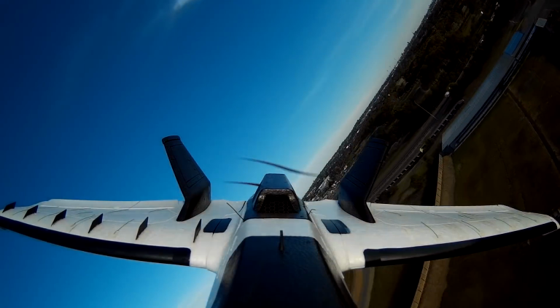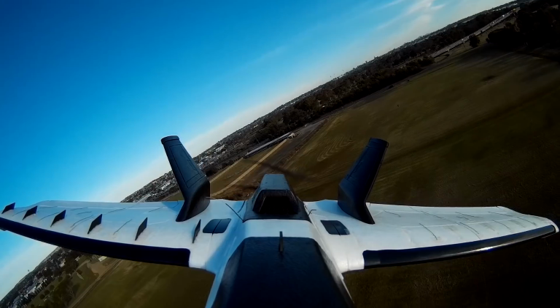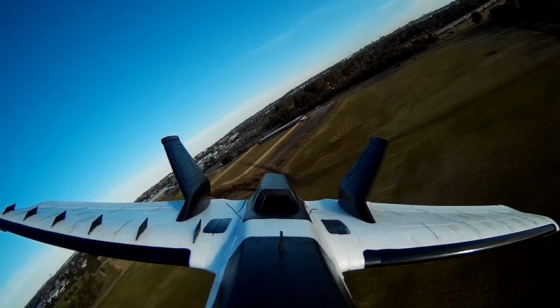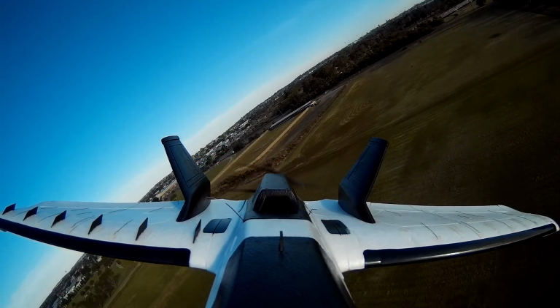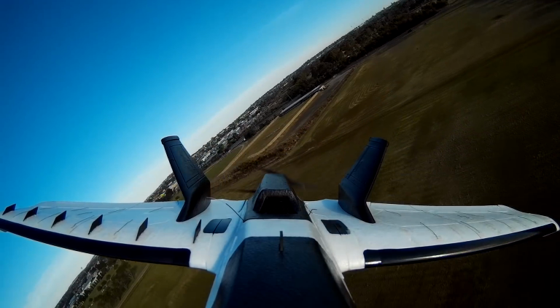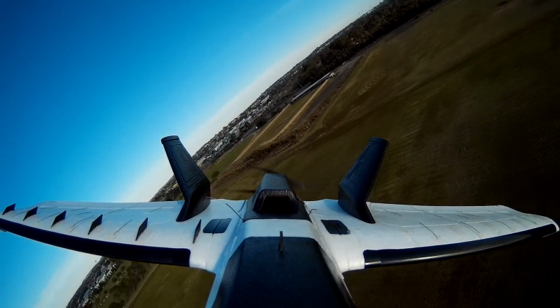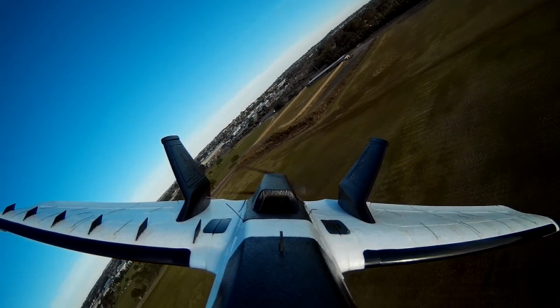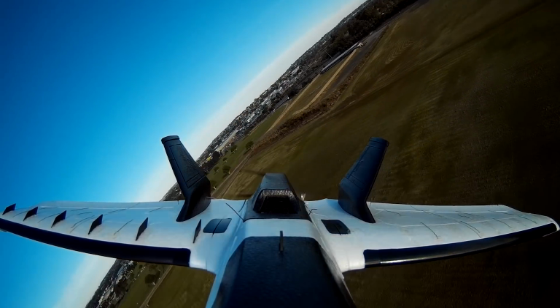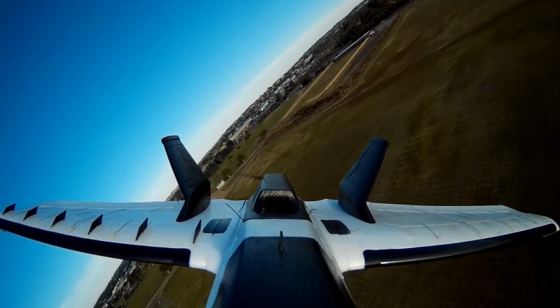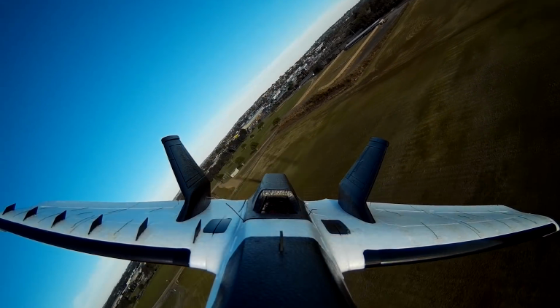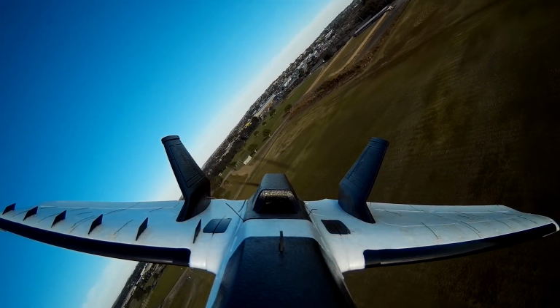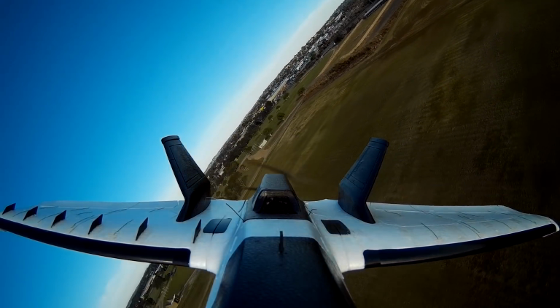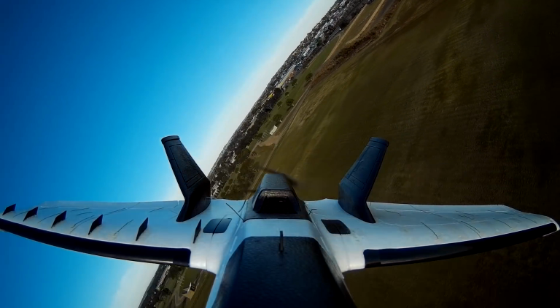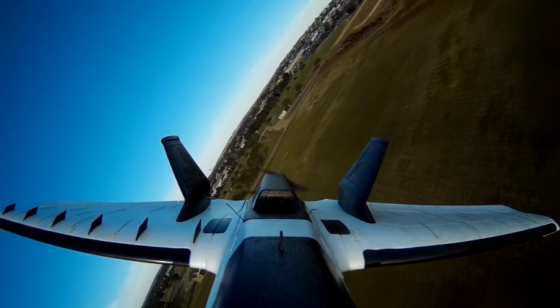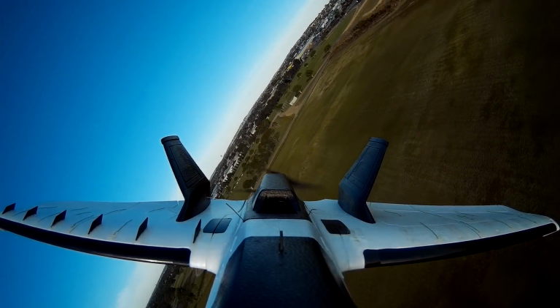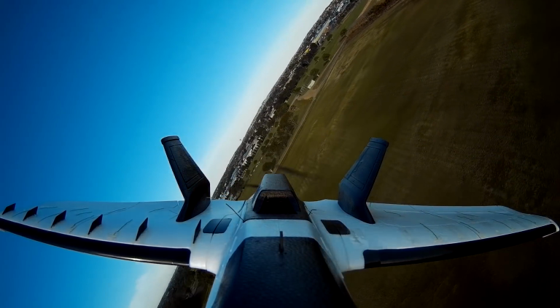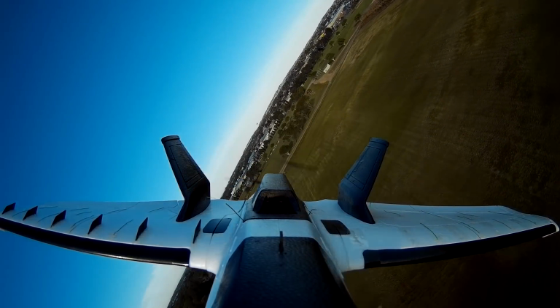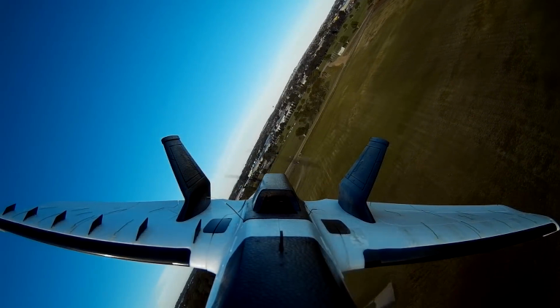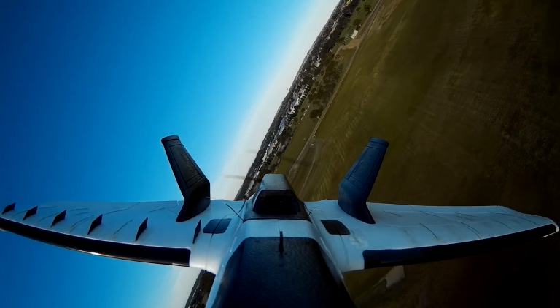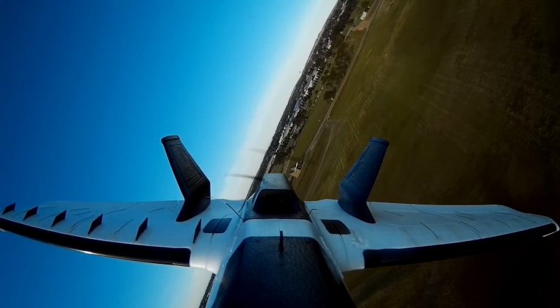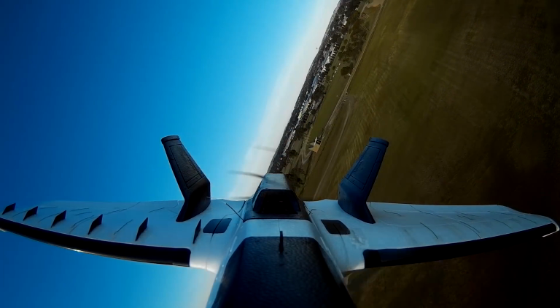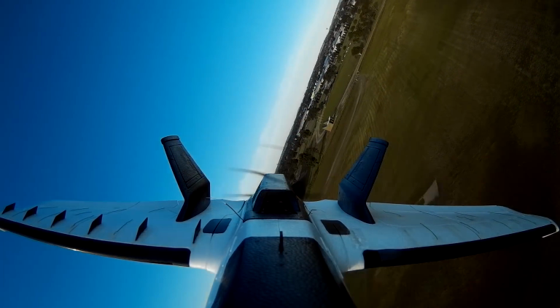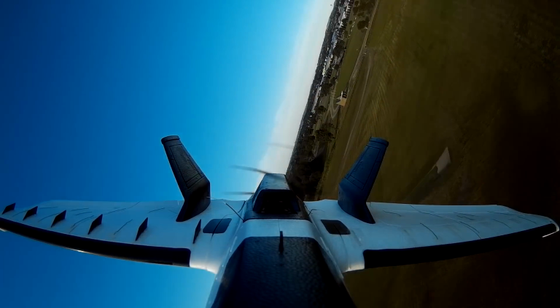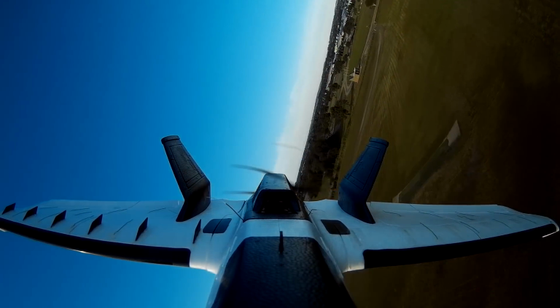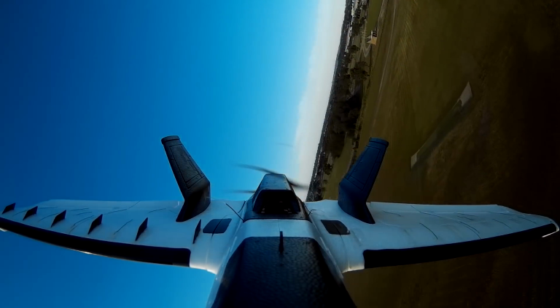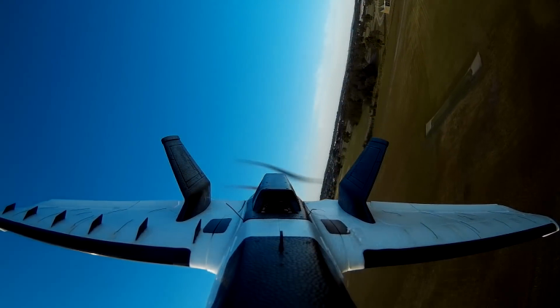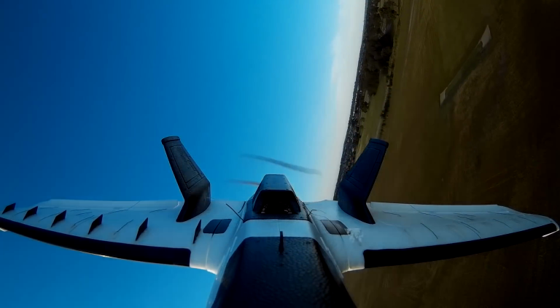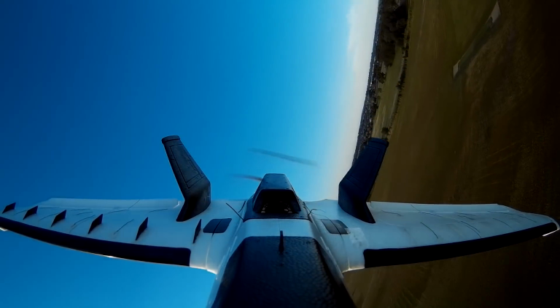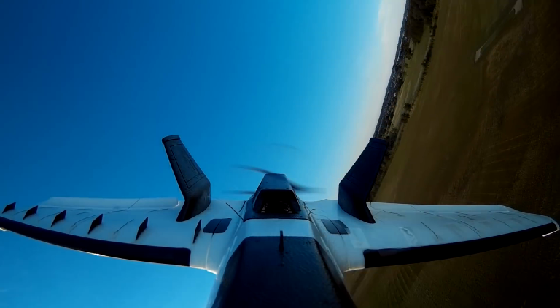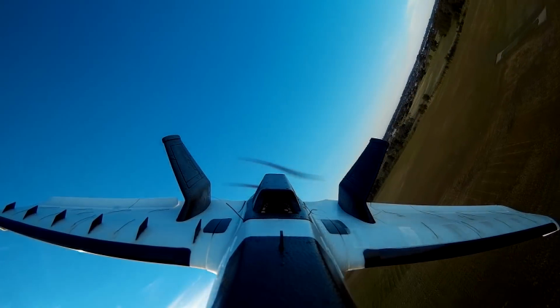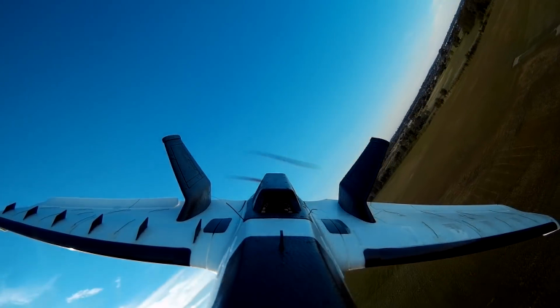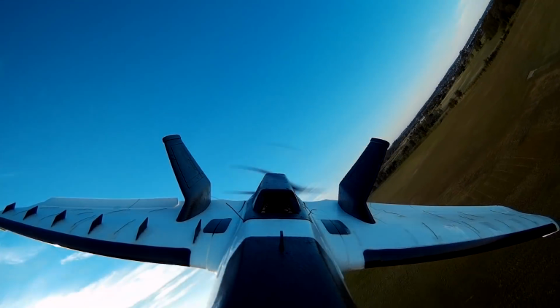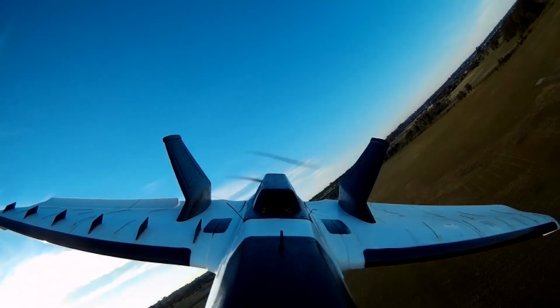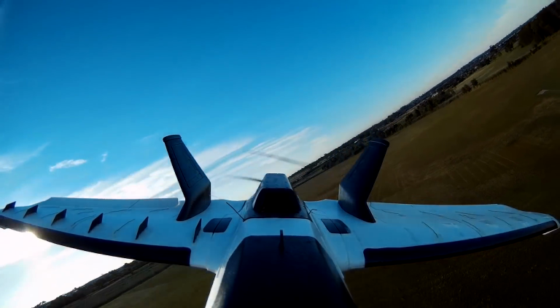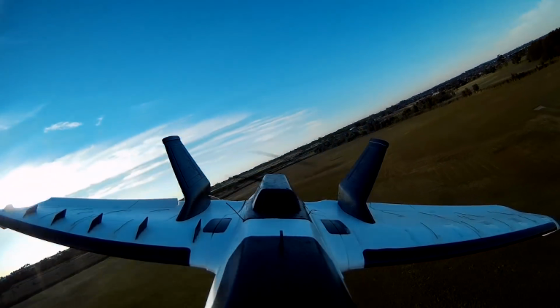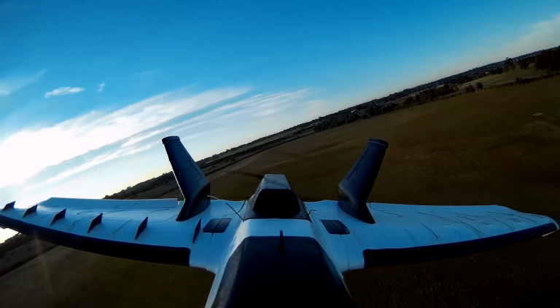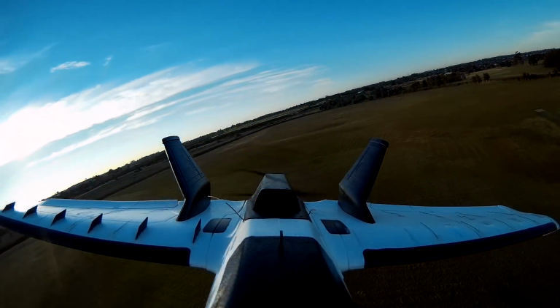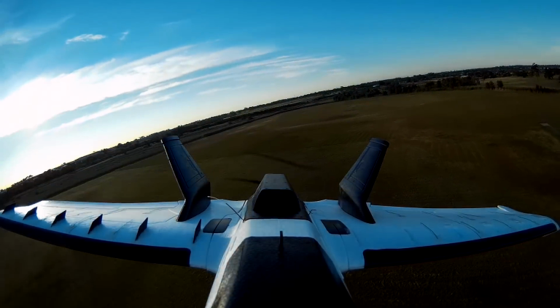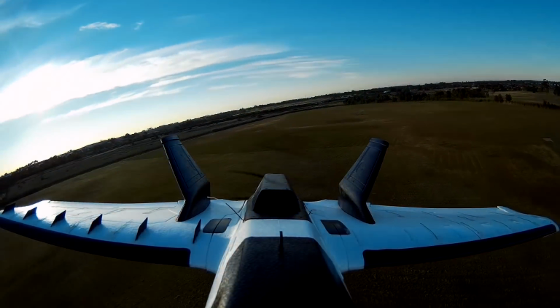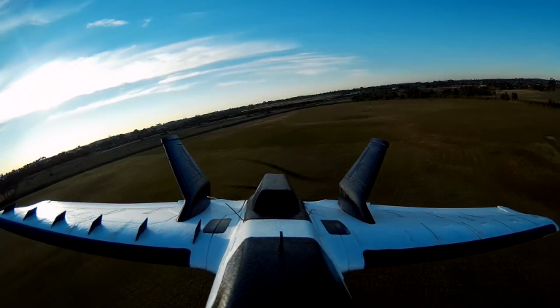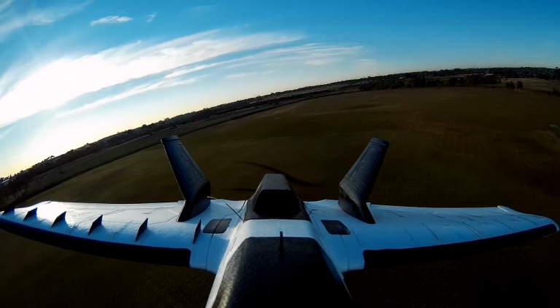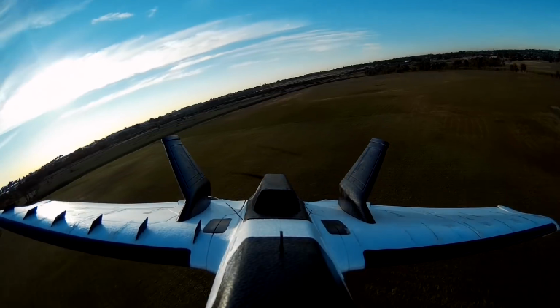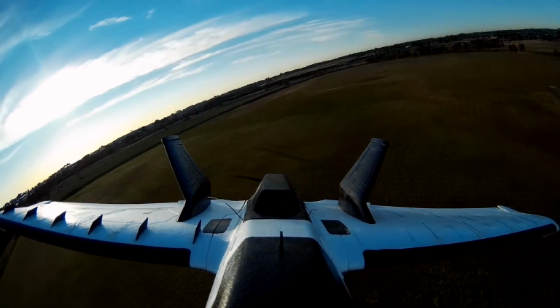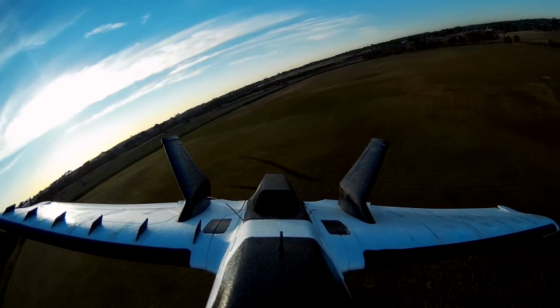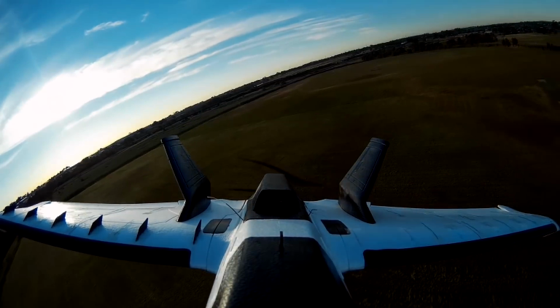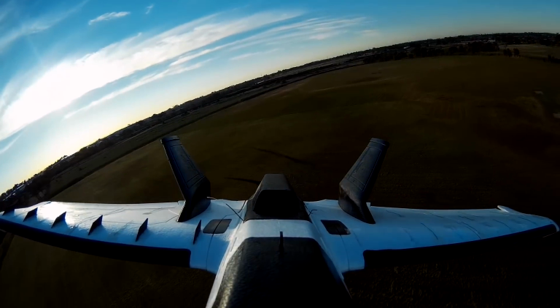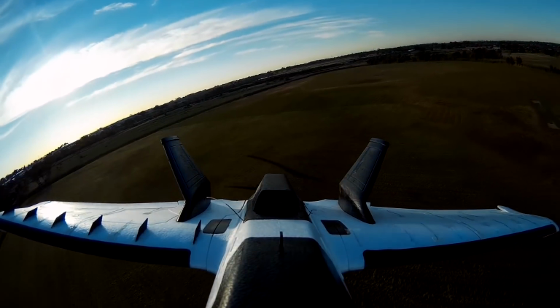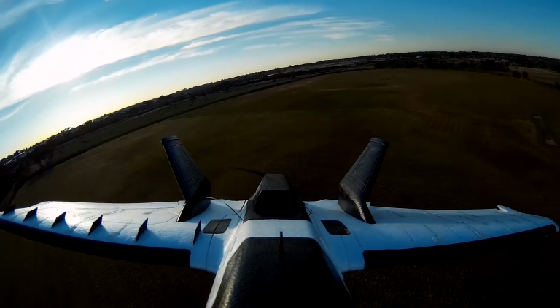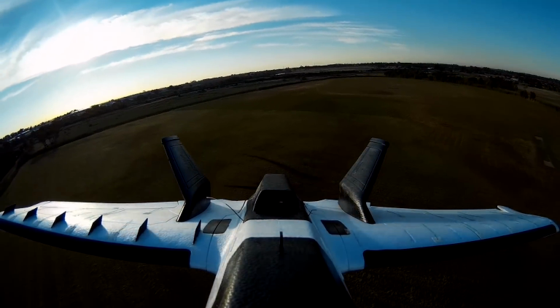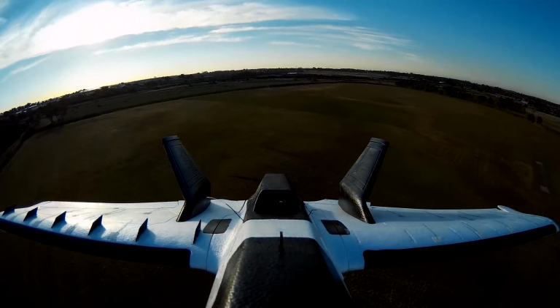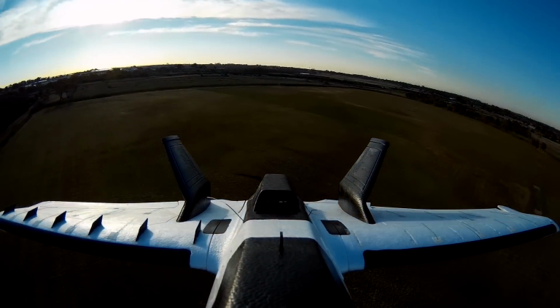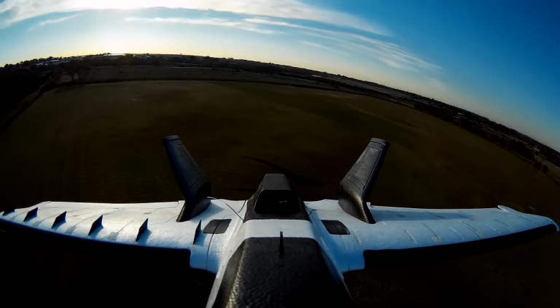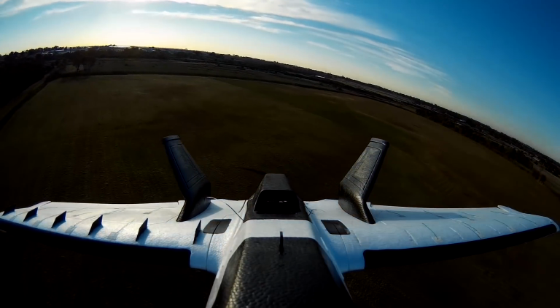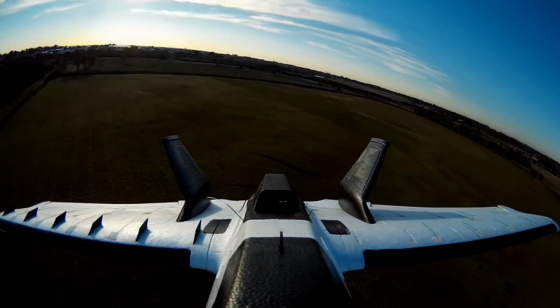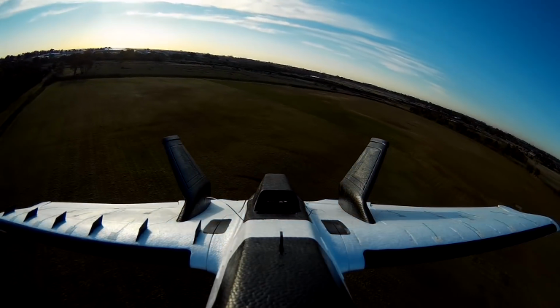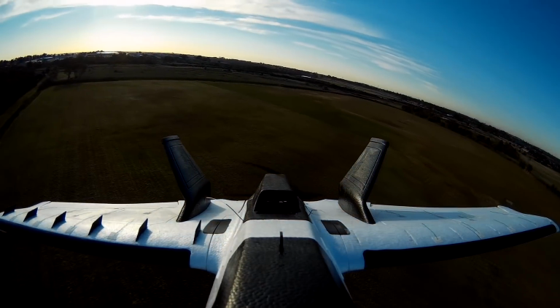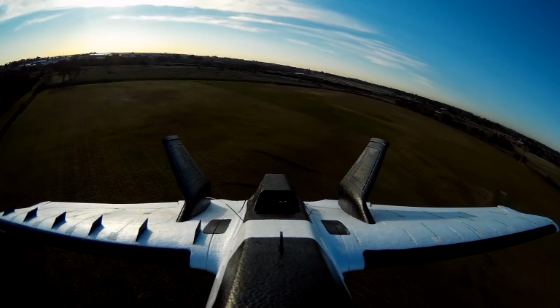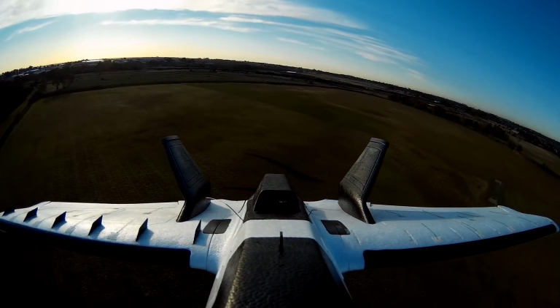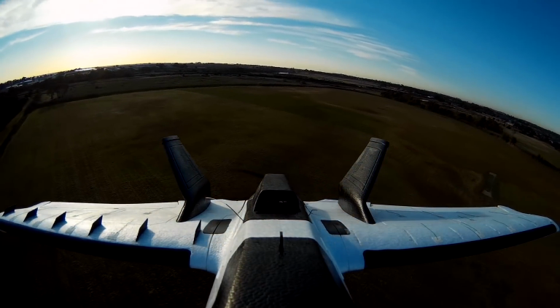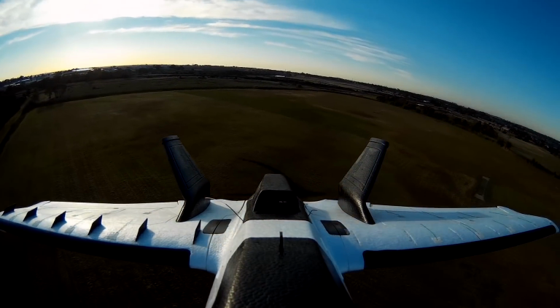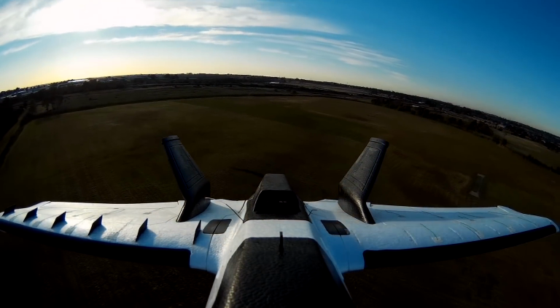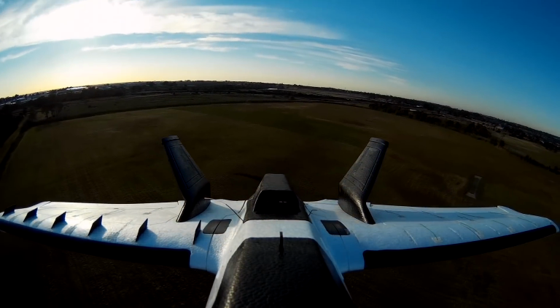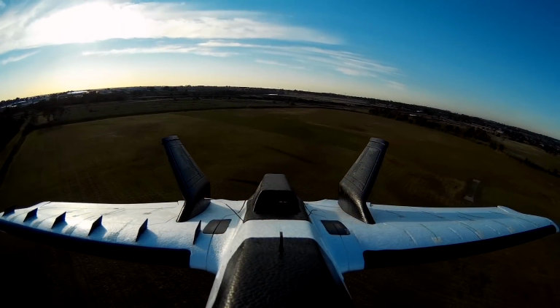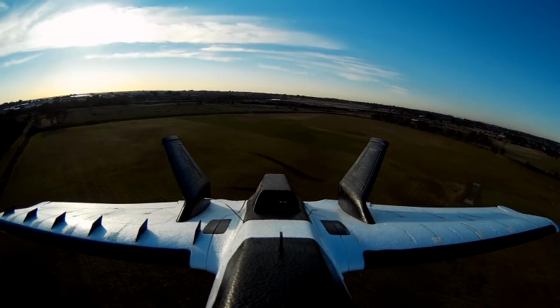High speed run. Alright, I'll try some sort of slow speed stally manoeuvres.